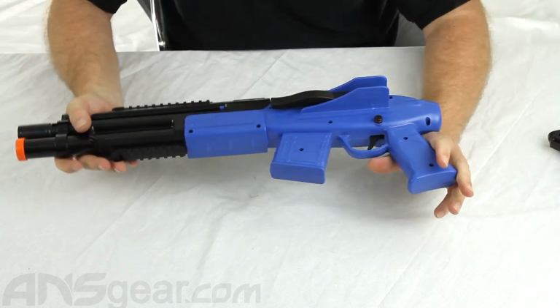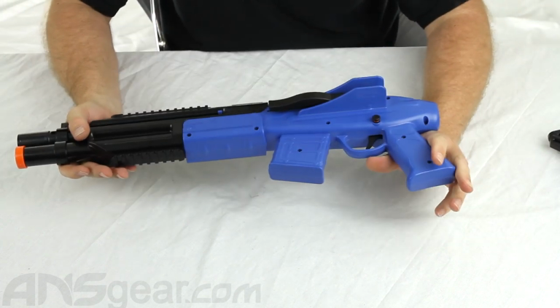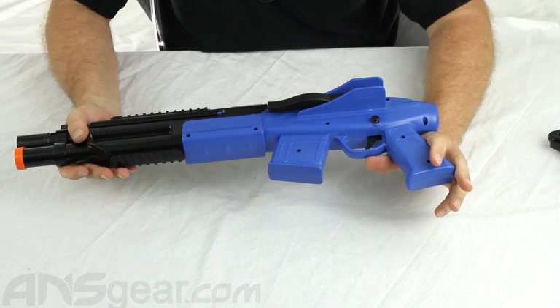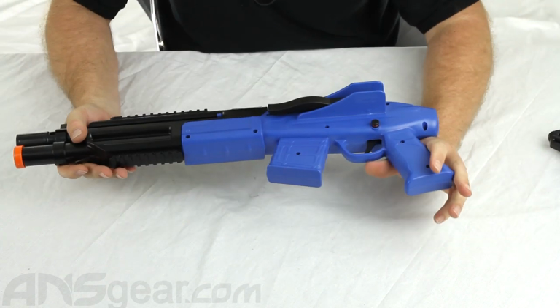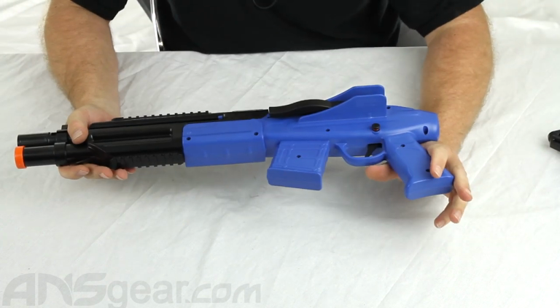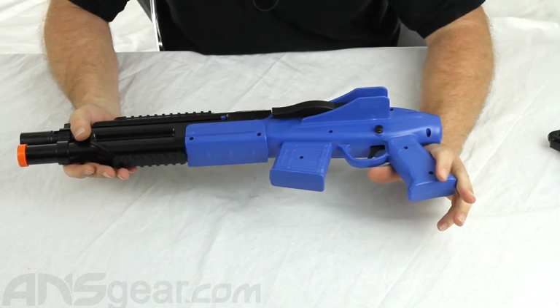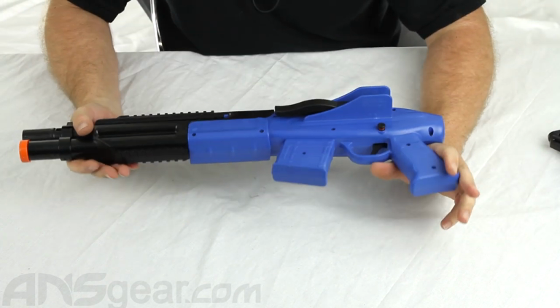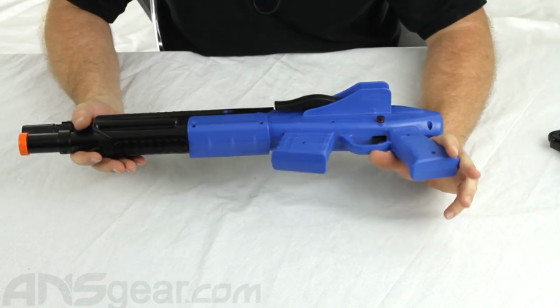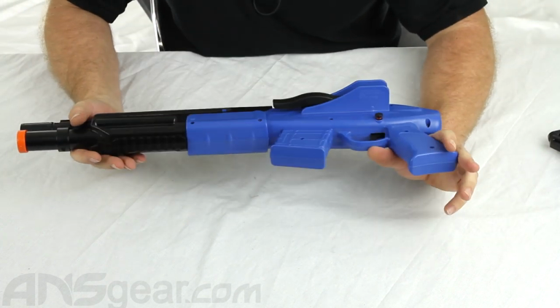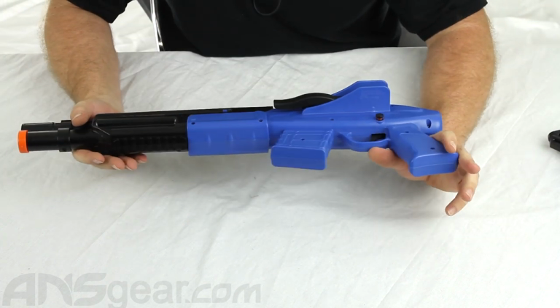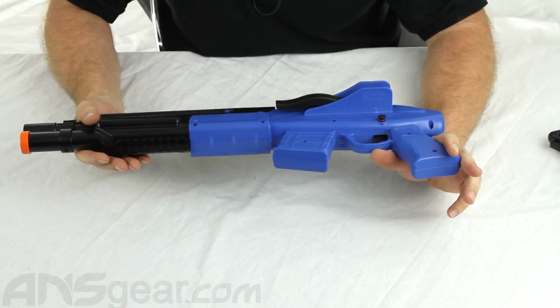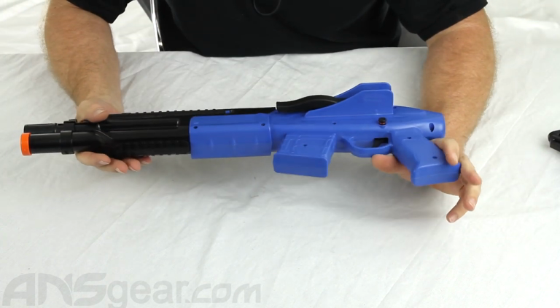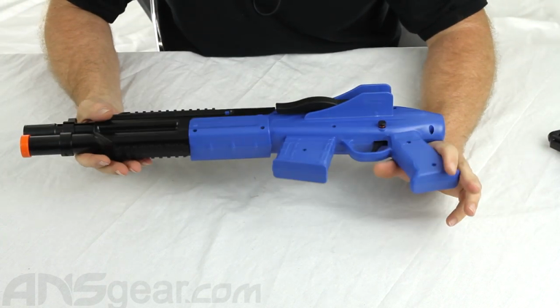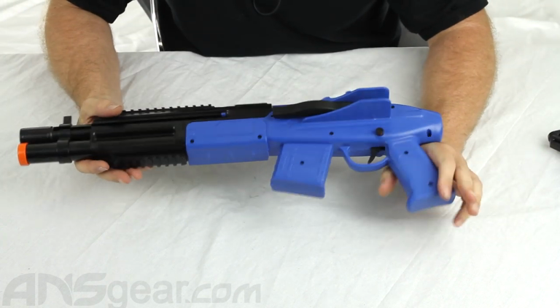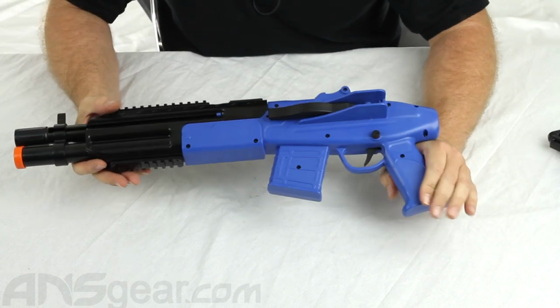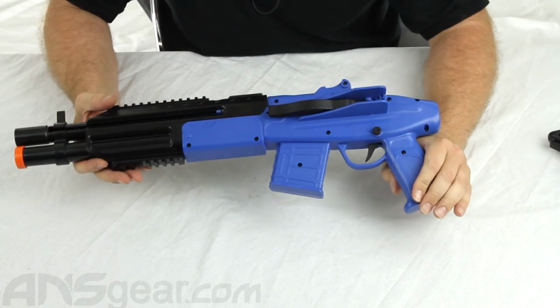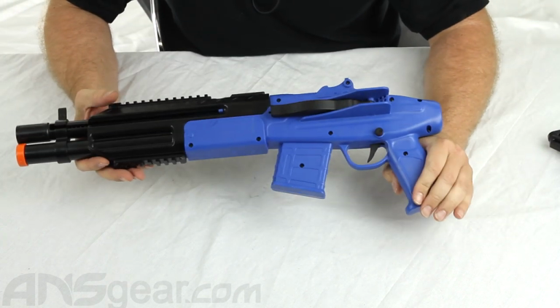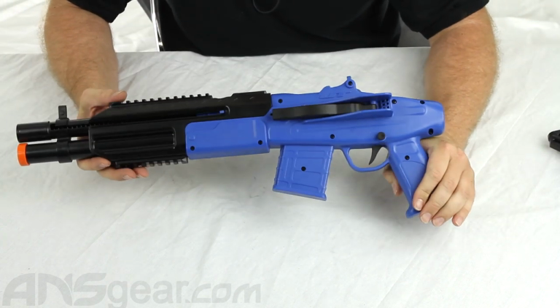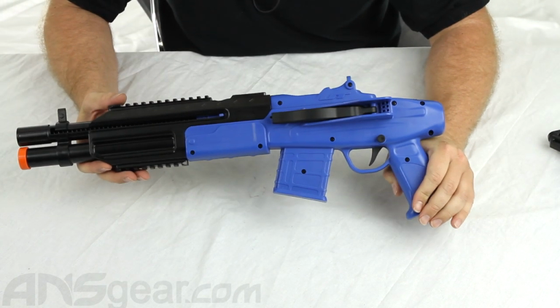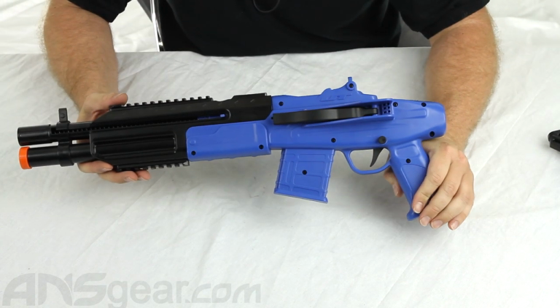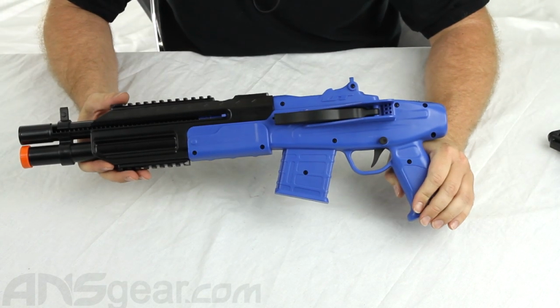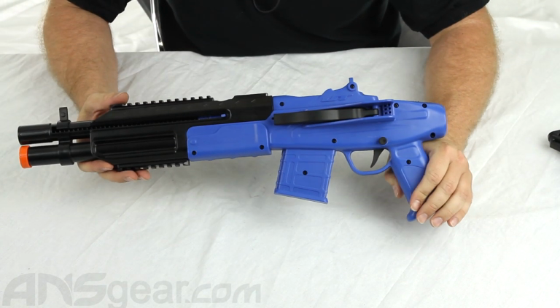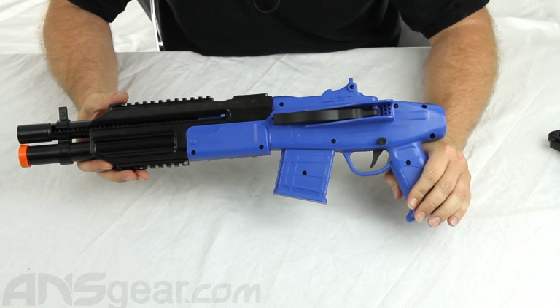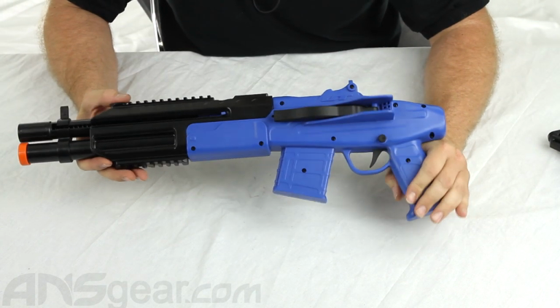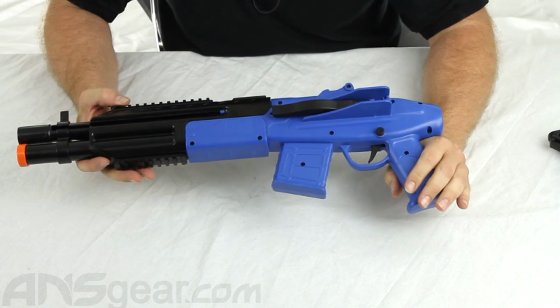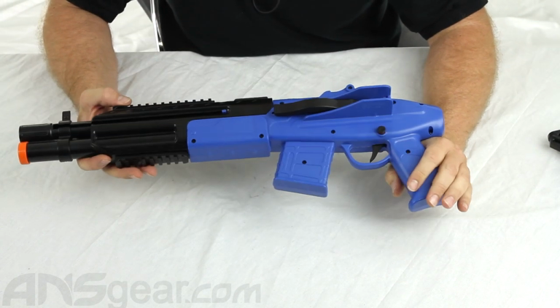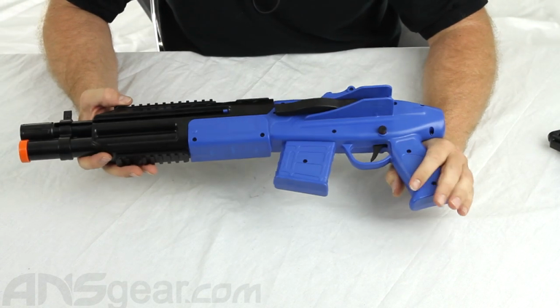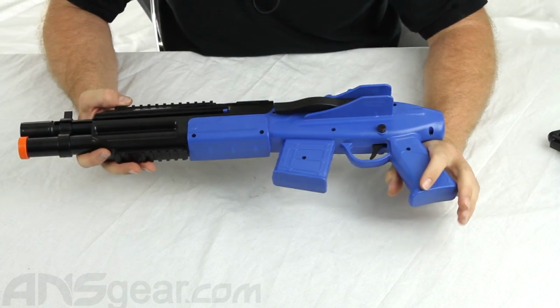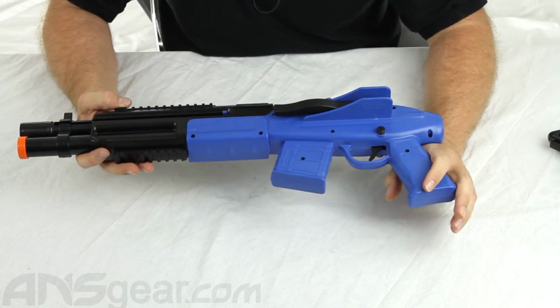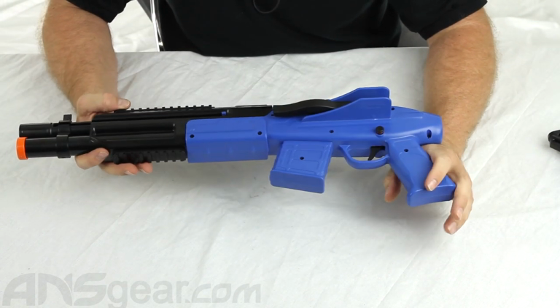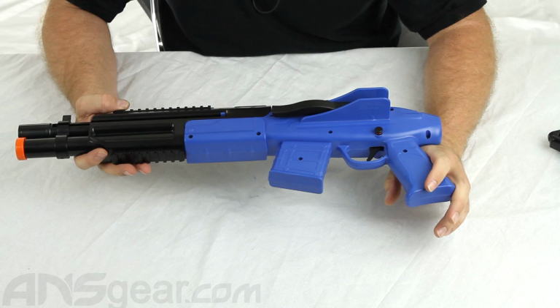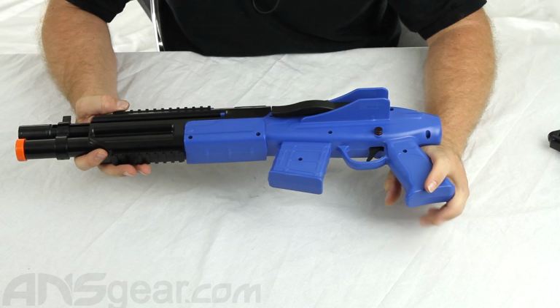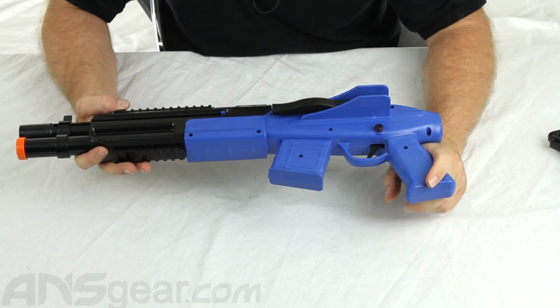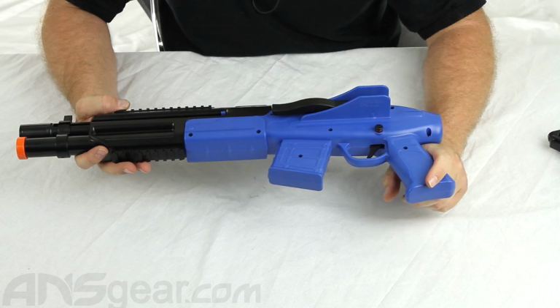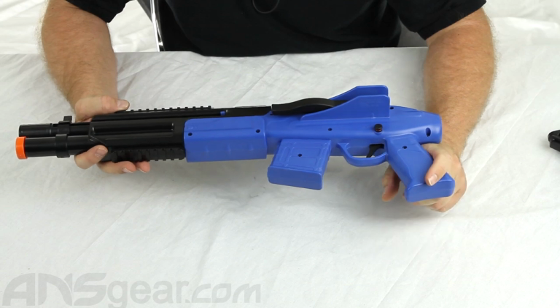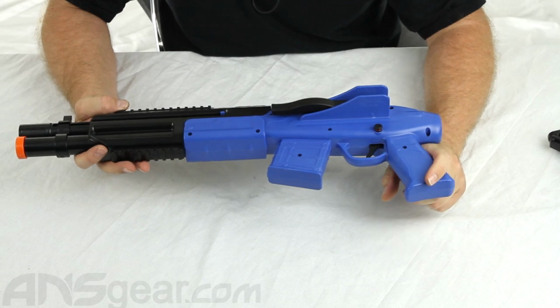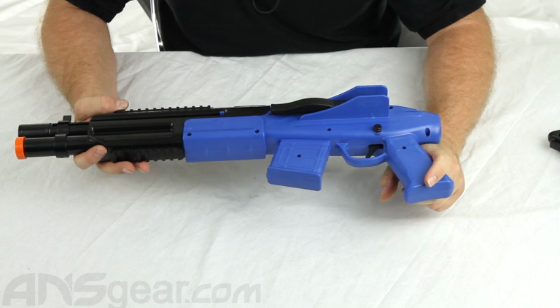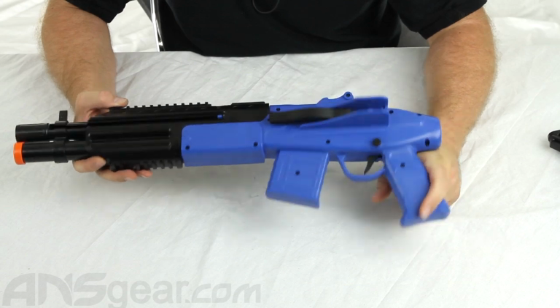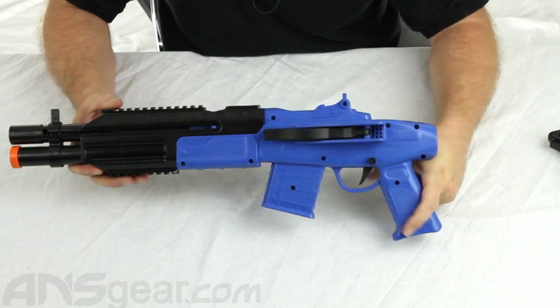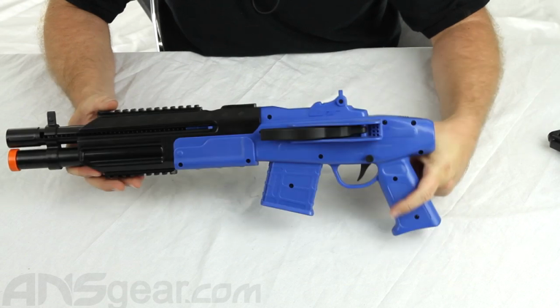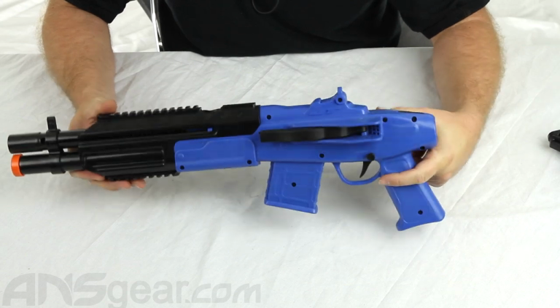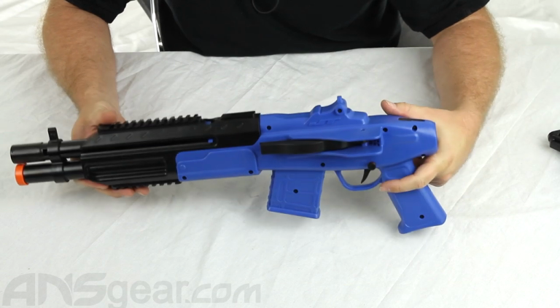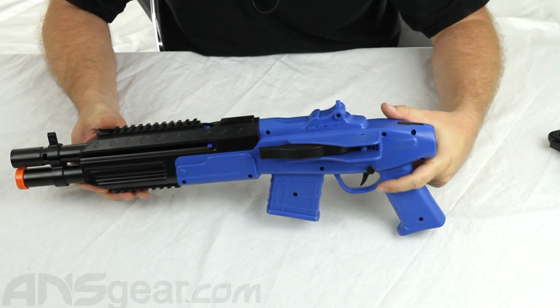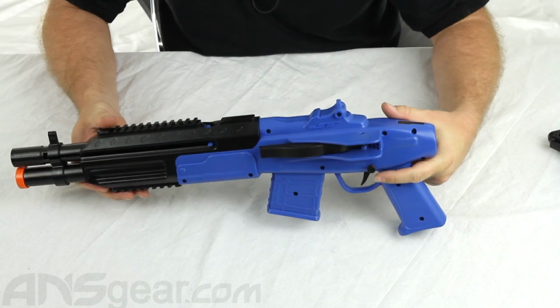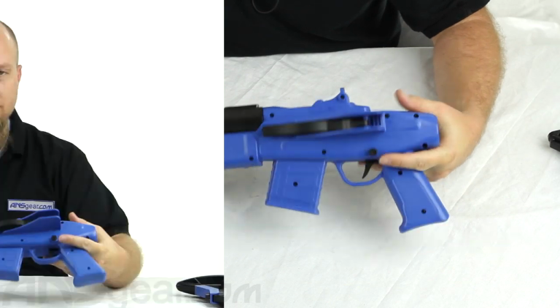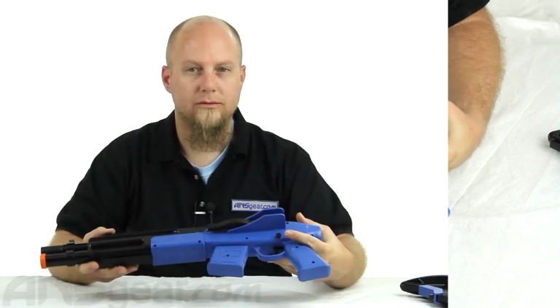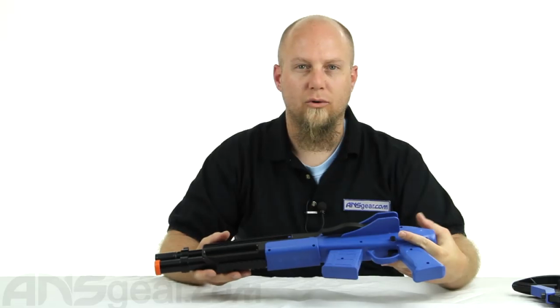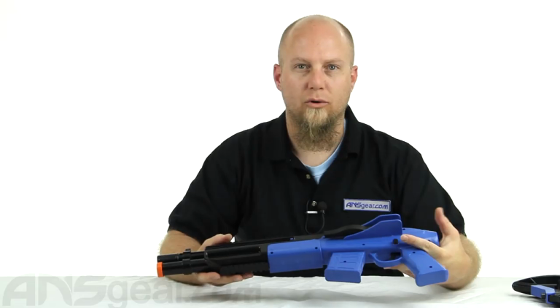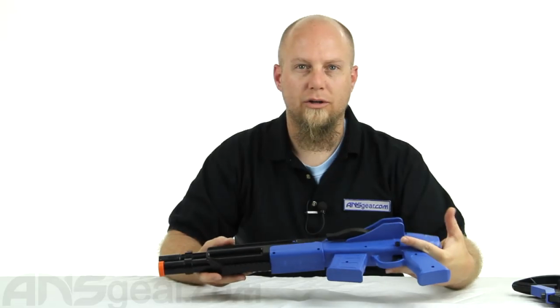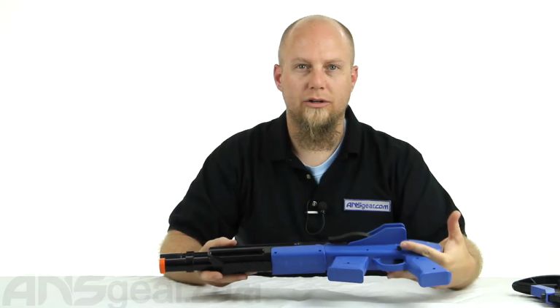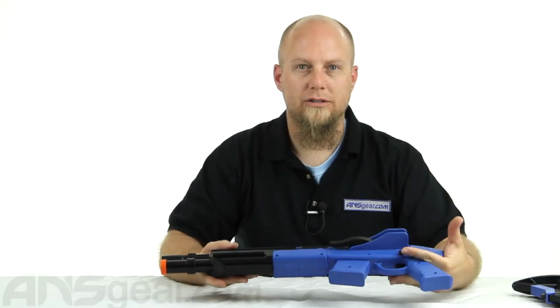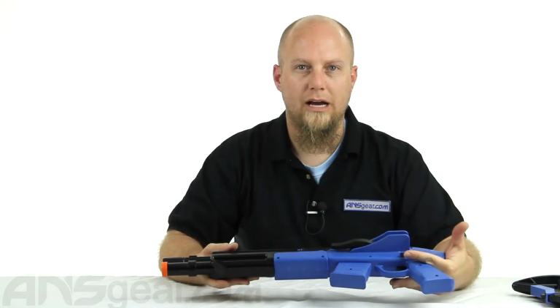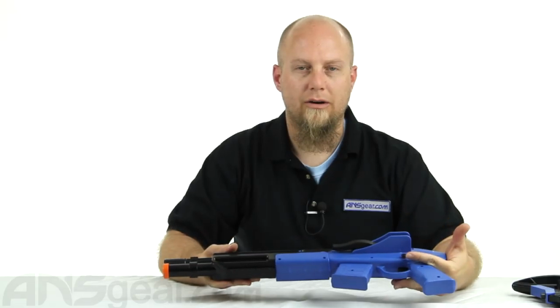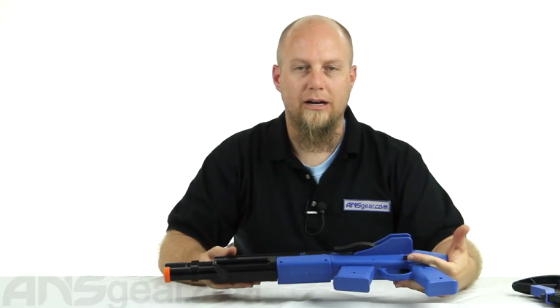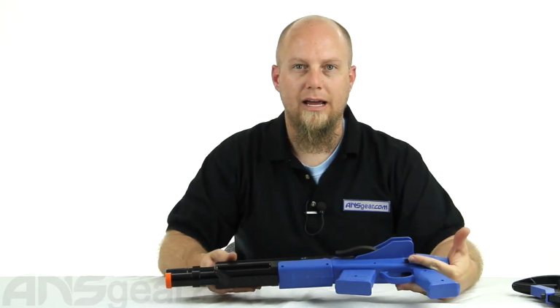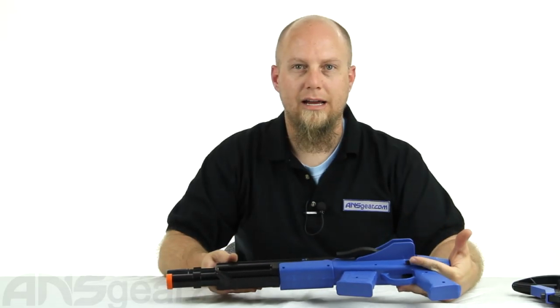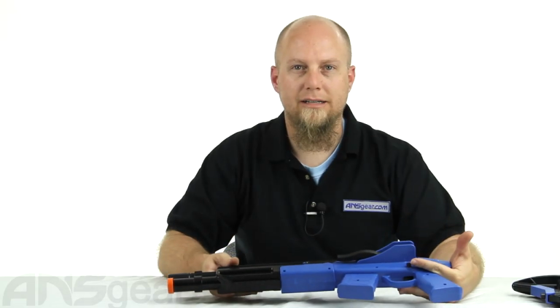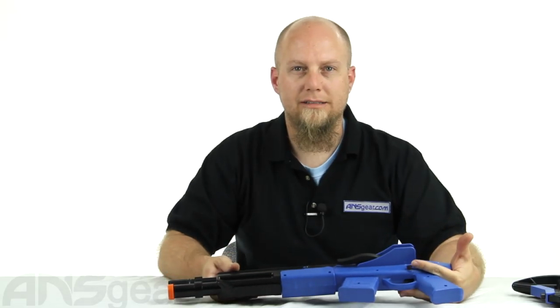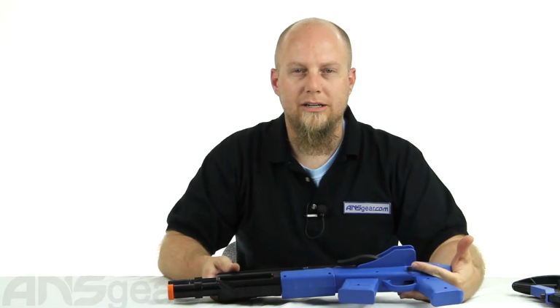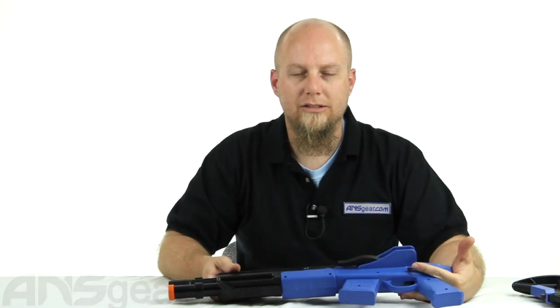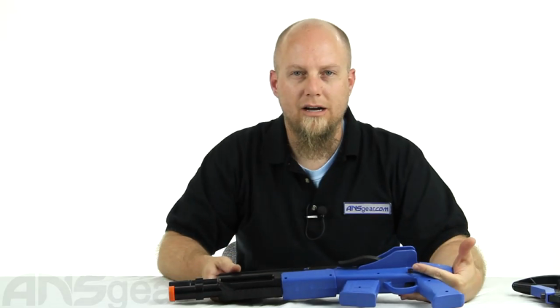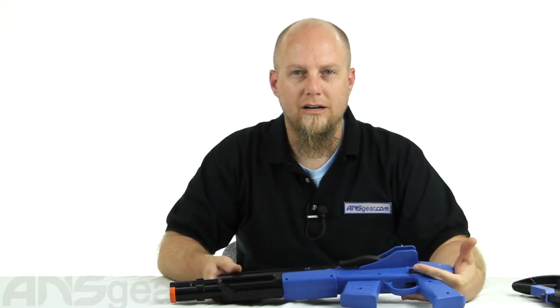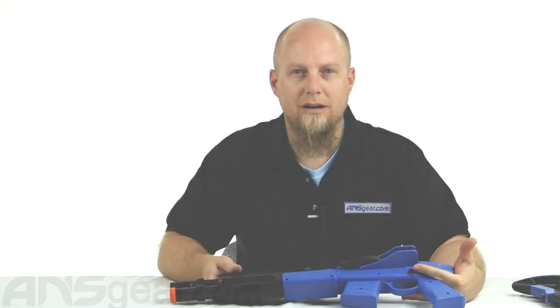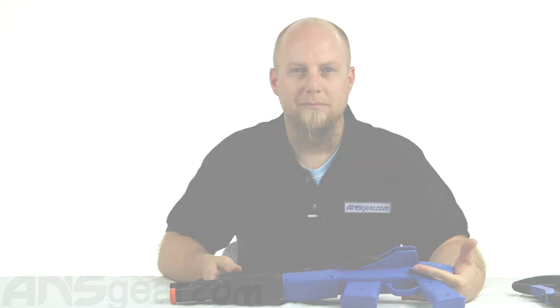So this has been a look at the JT Splatmaster Z300 Sniper. Order yours now at ansgear.com.